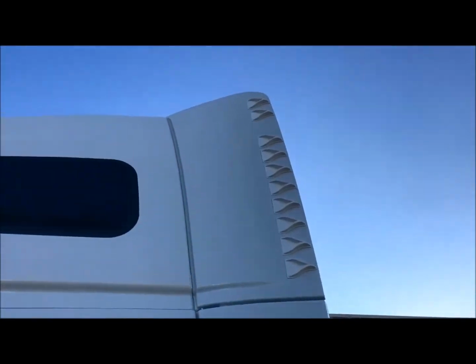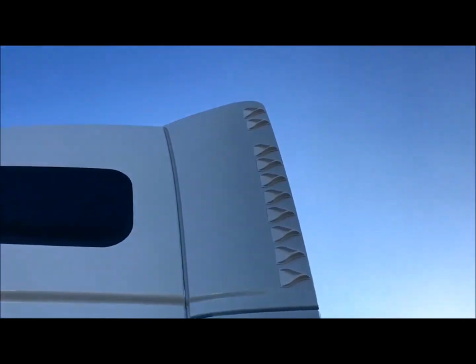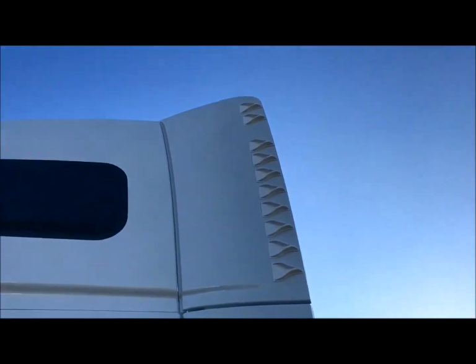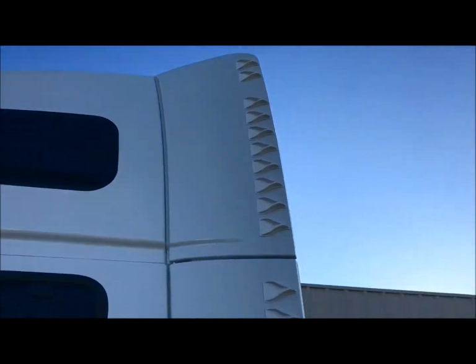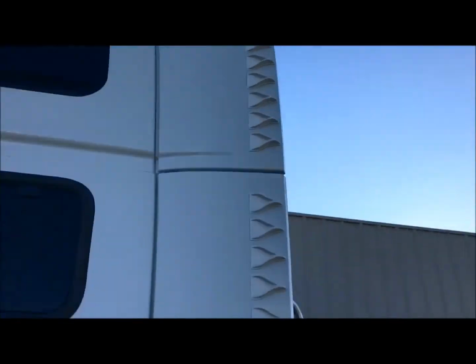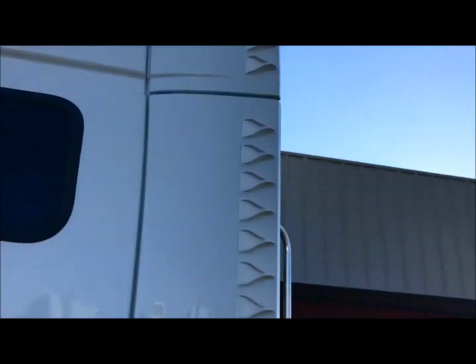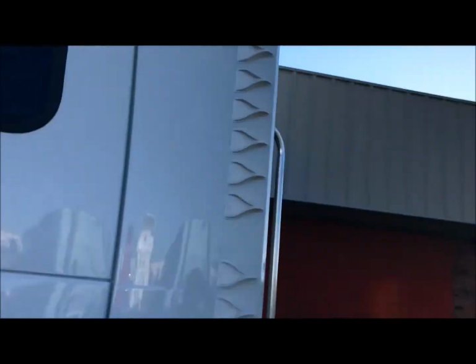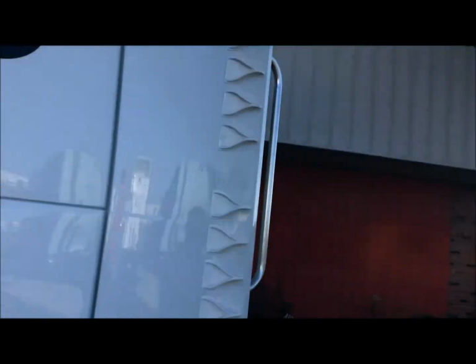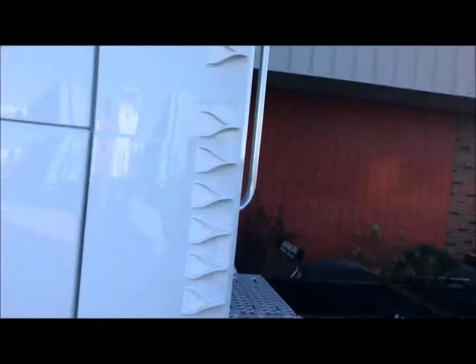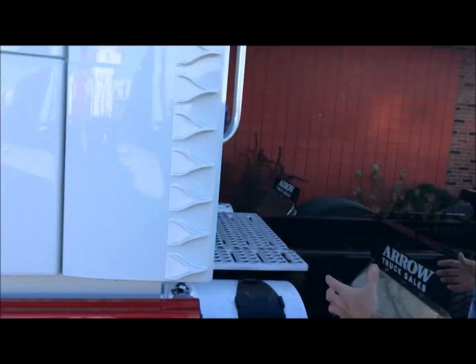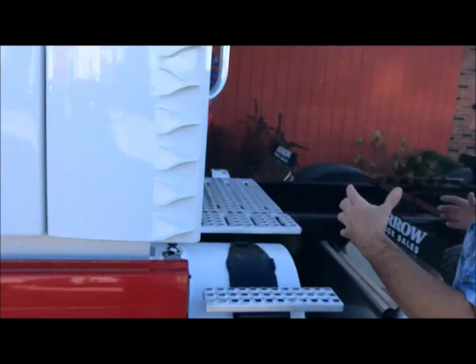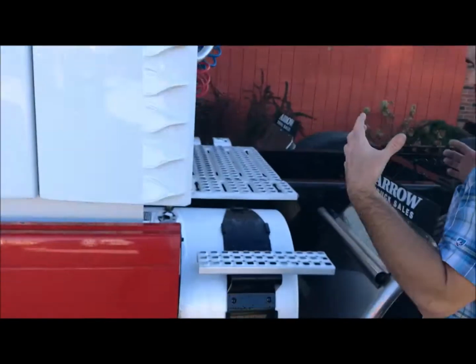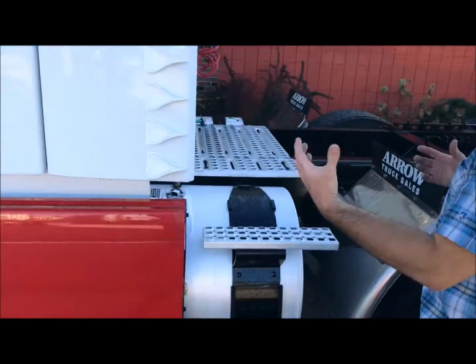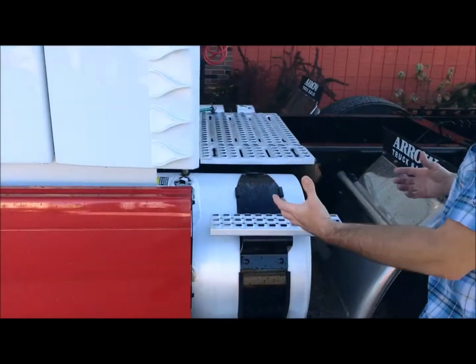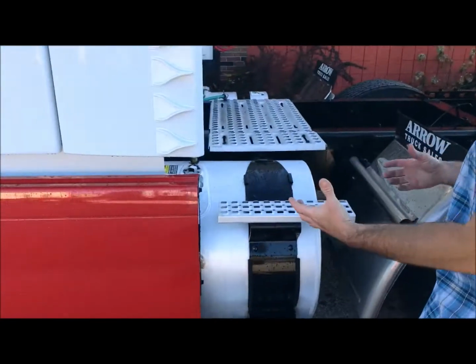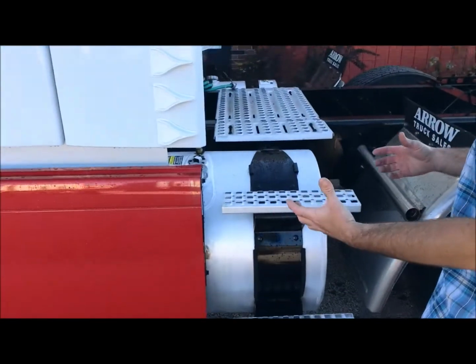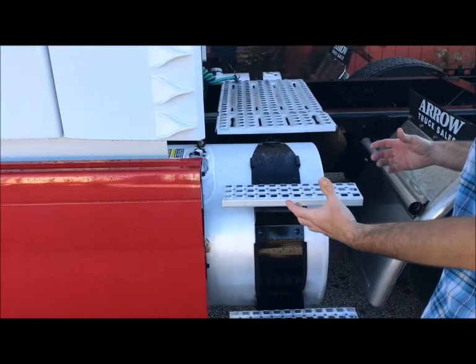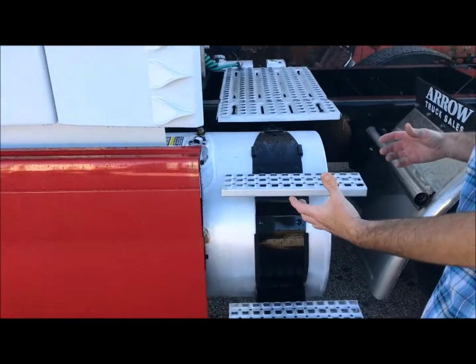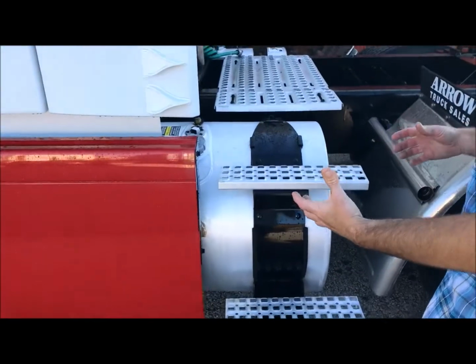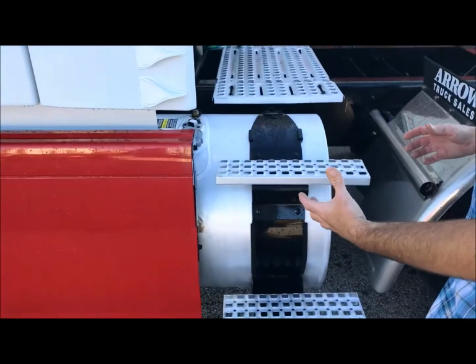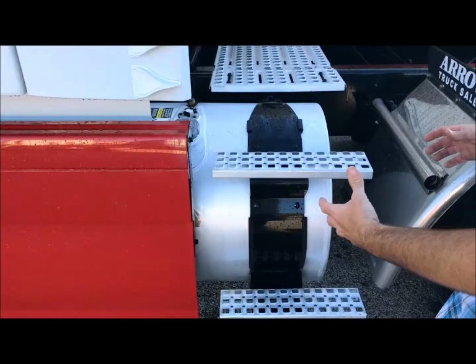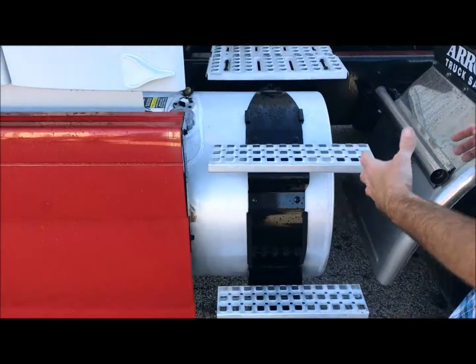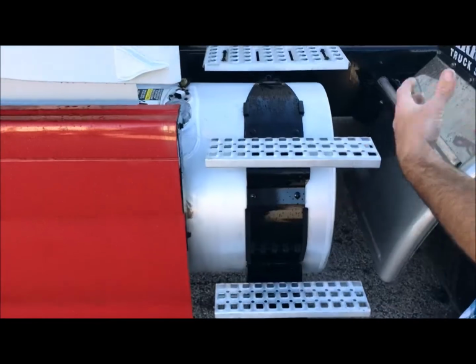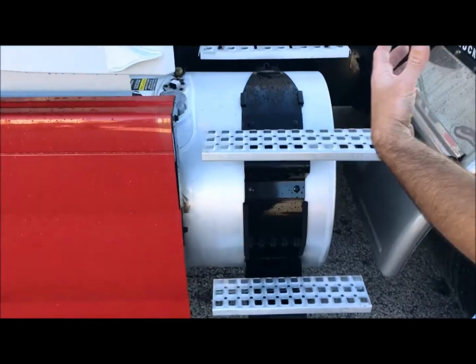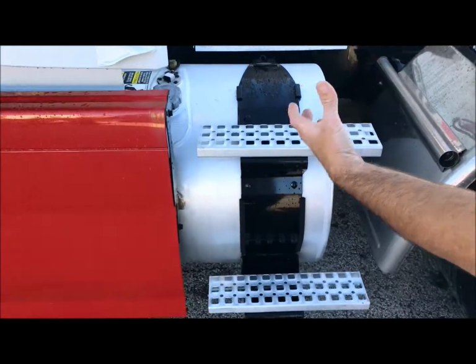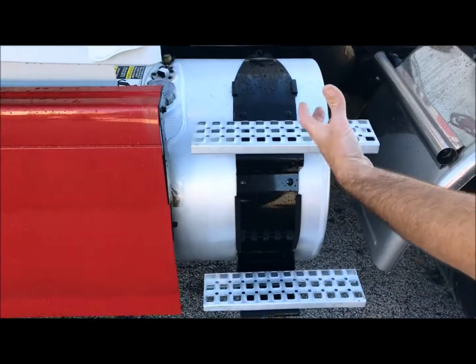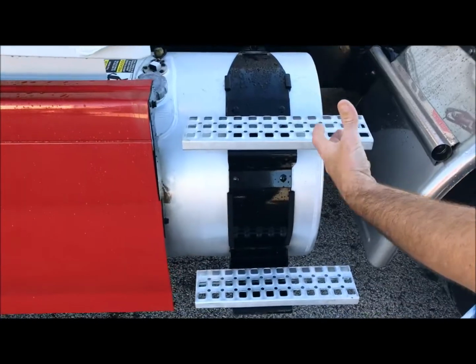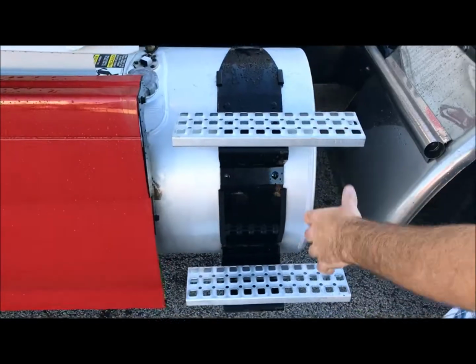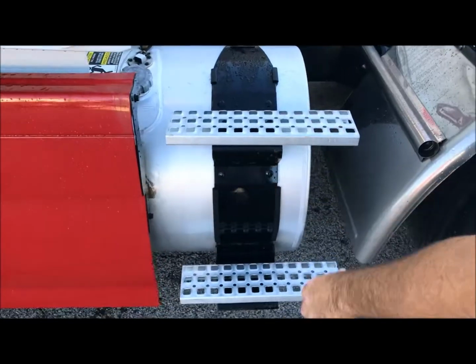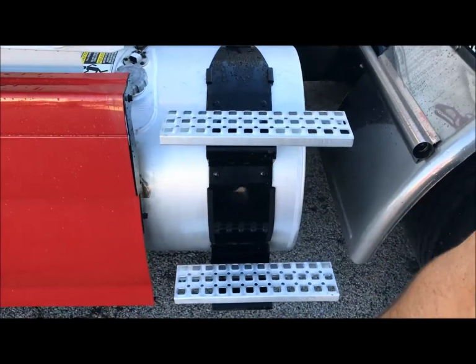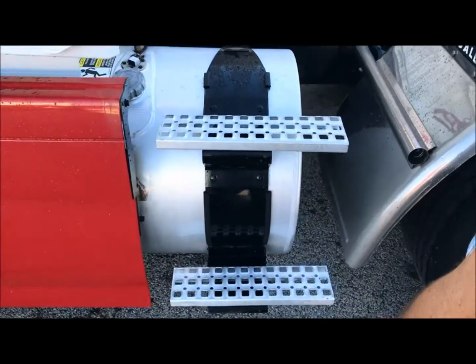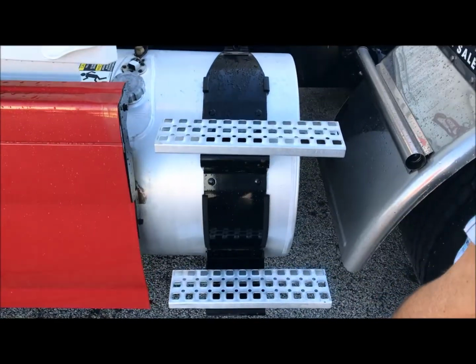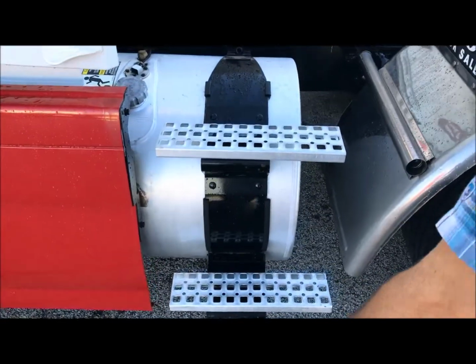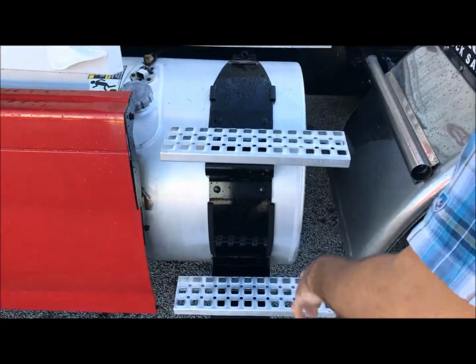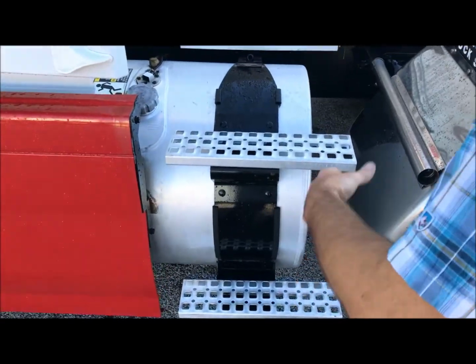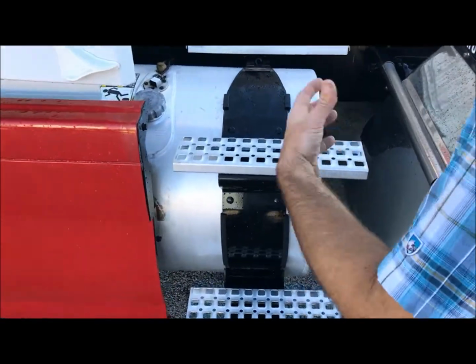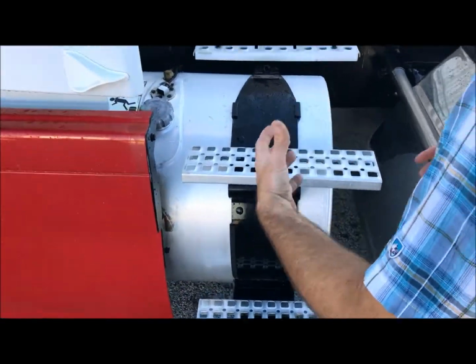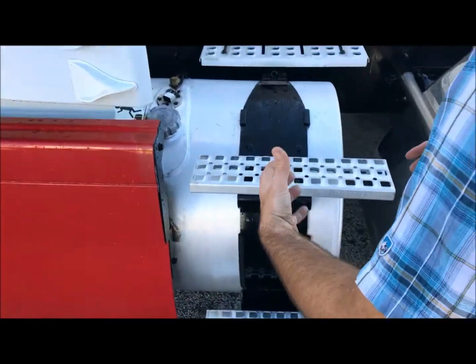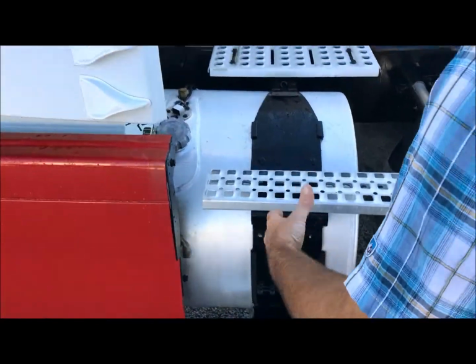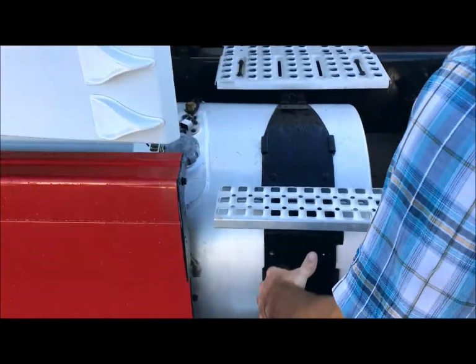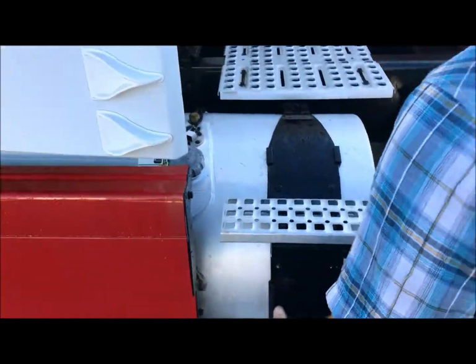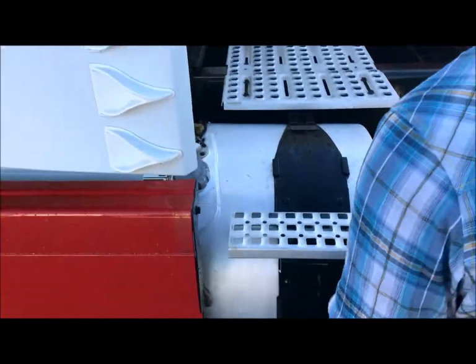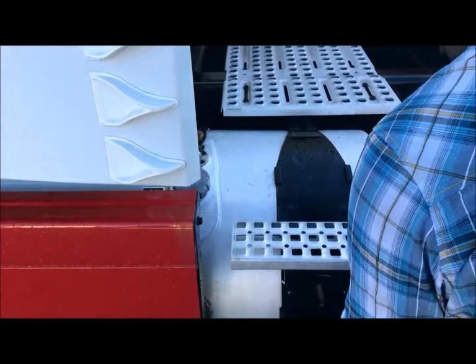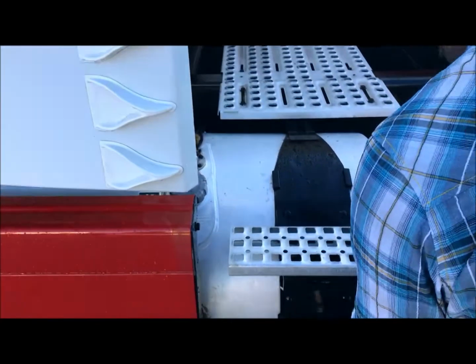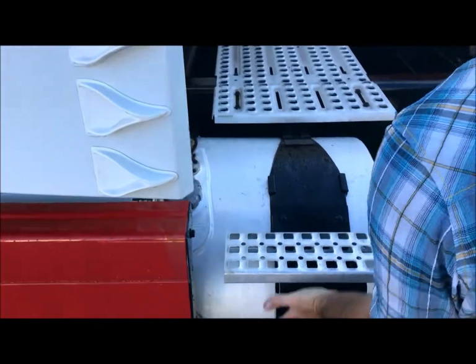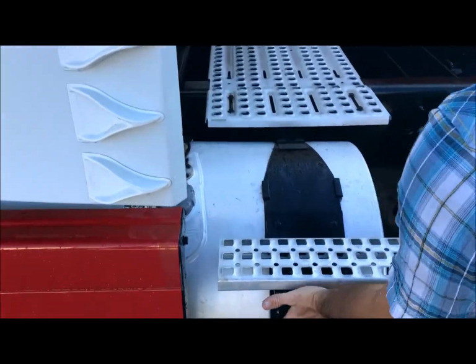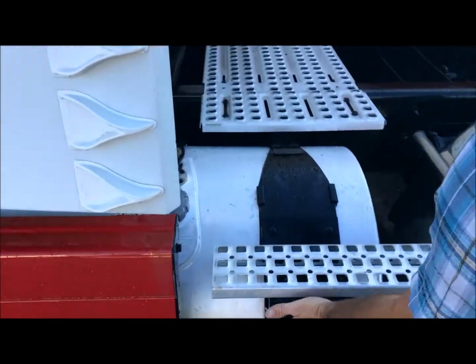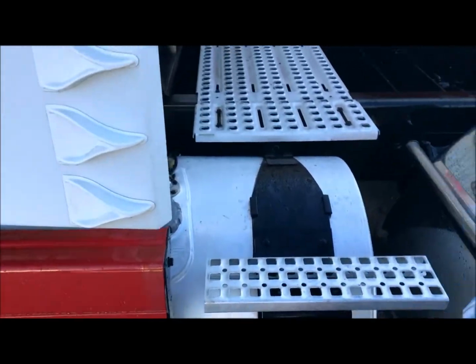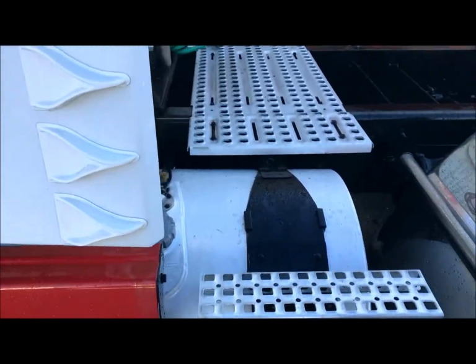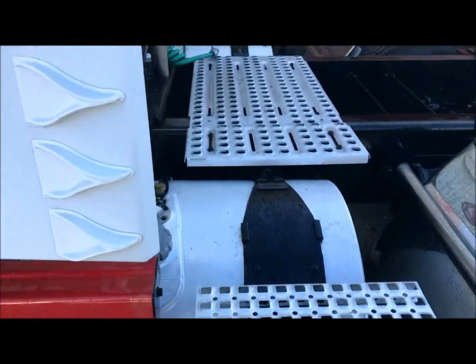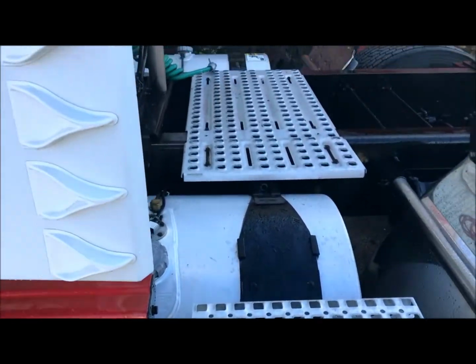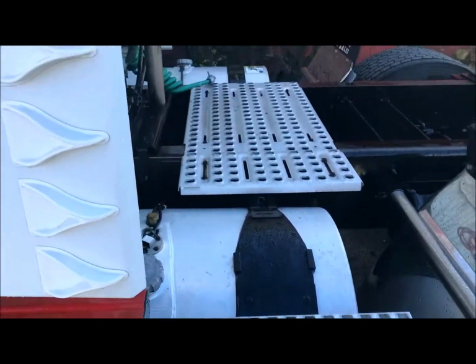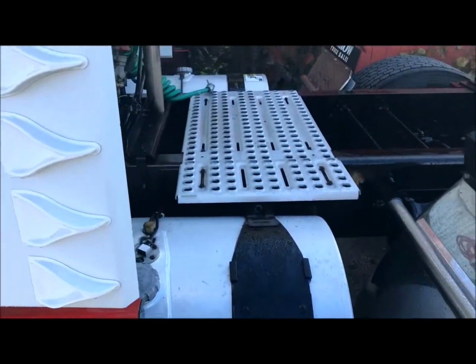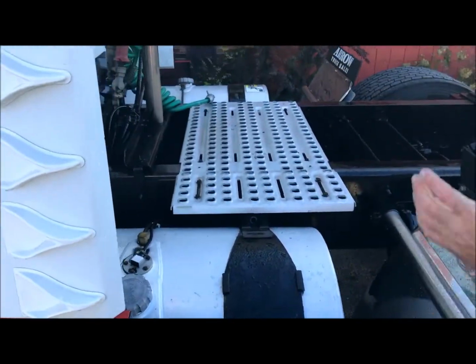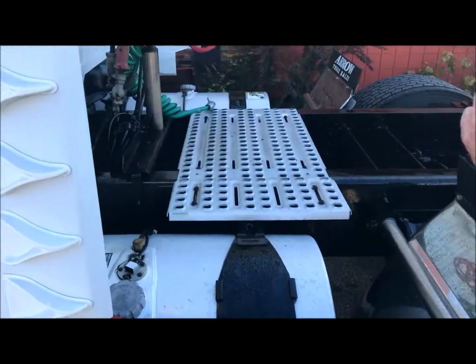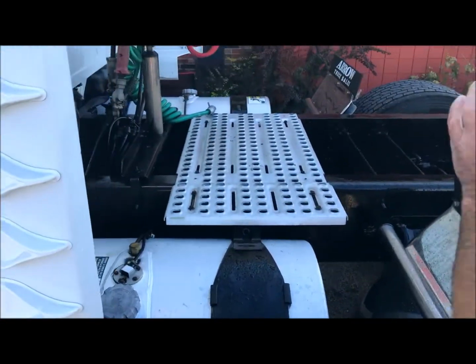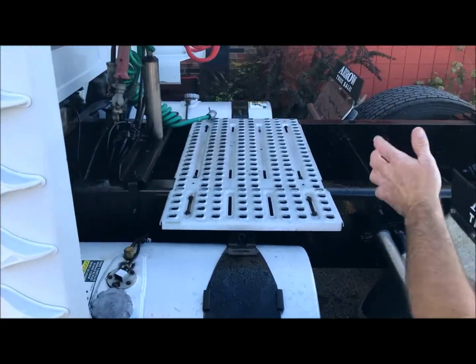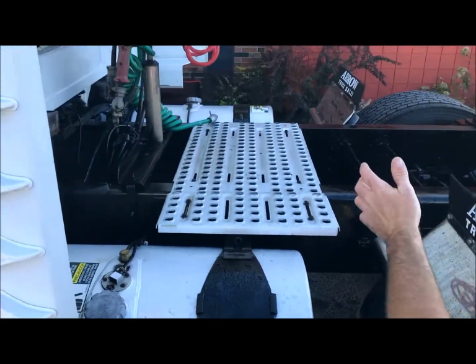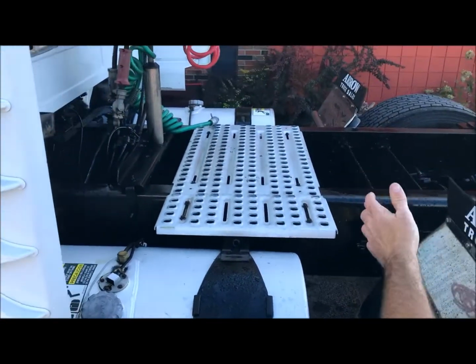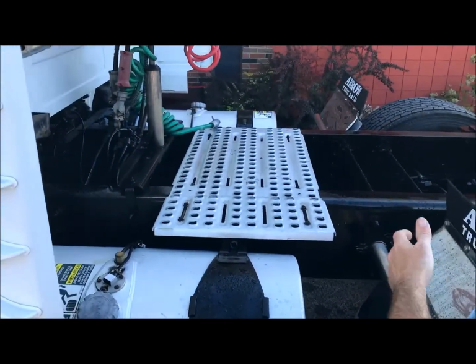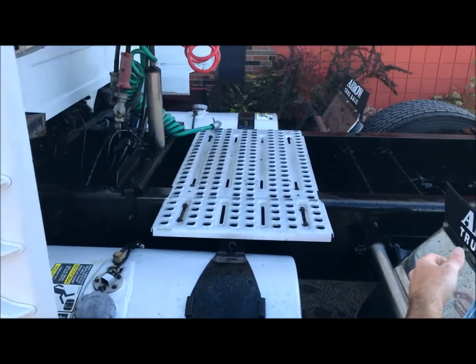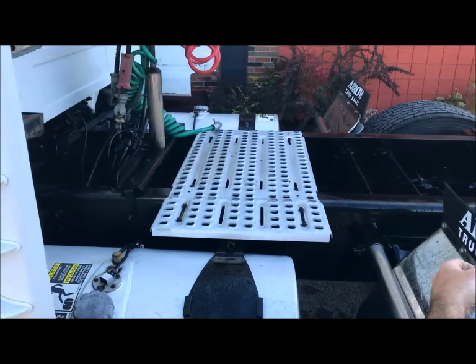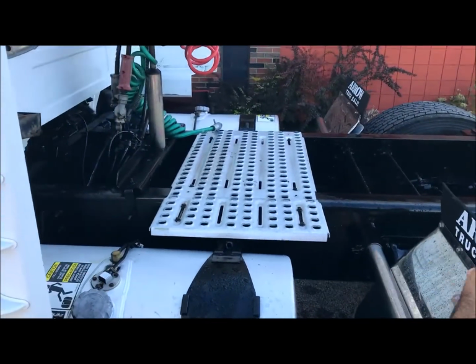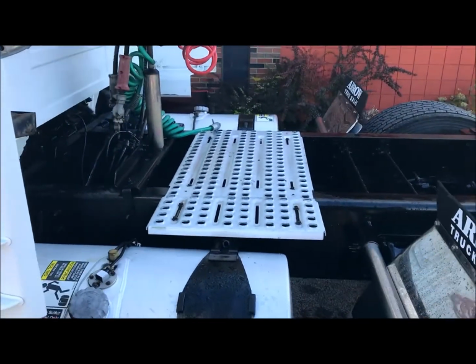It sounds small, but every penny you save in fuel is pennies in your pocket. They add up. Steps integrated to the tanks to get you on and off.